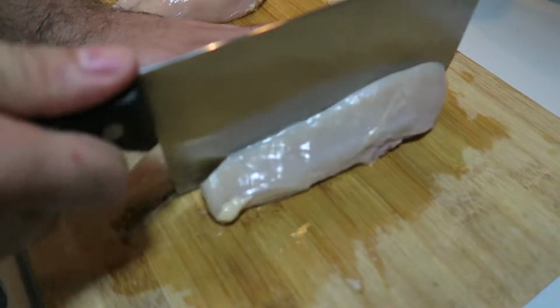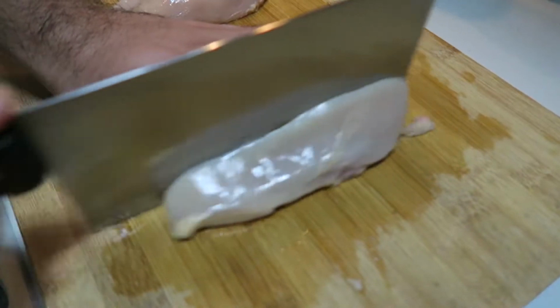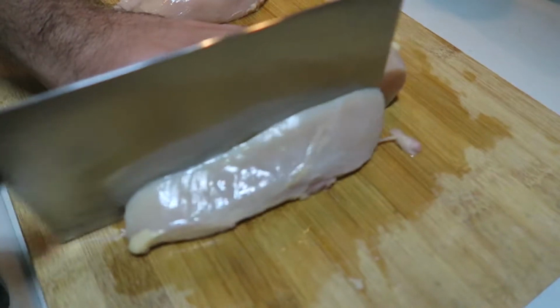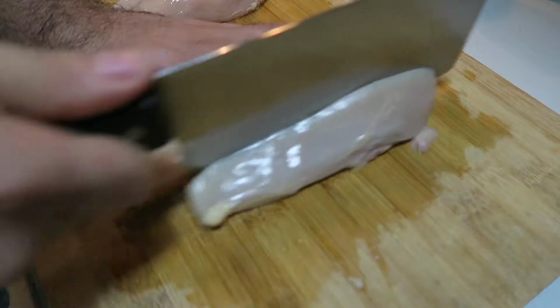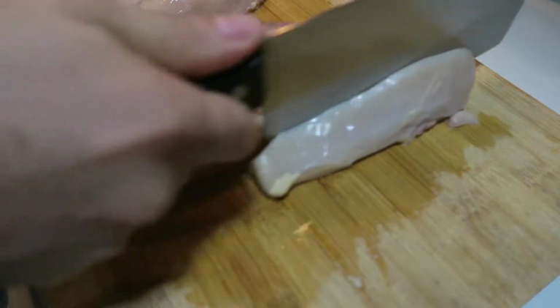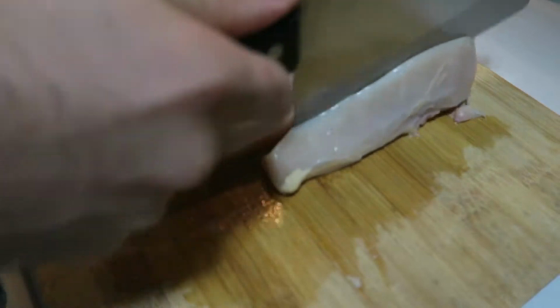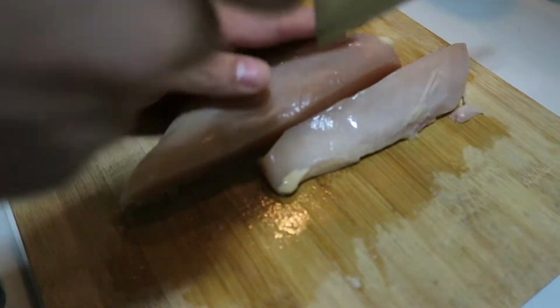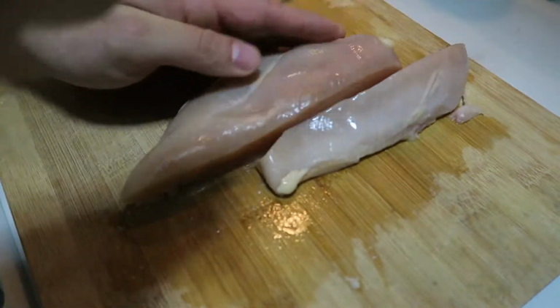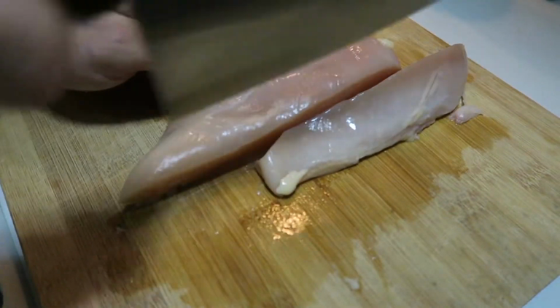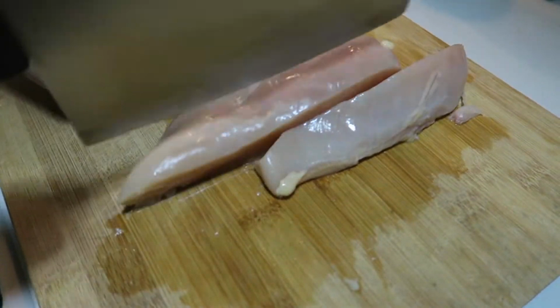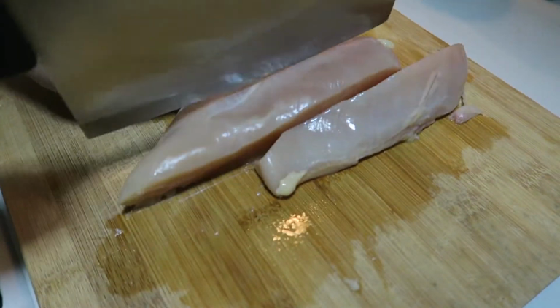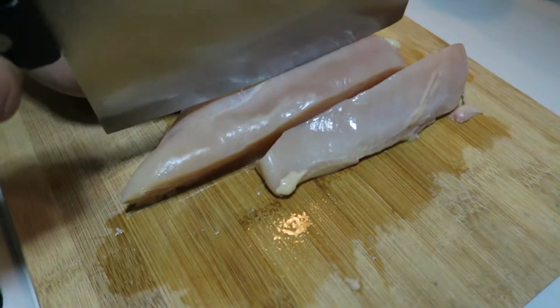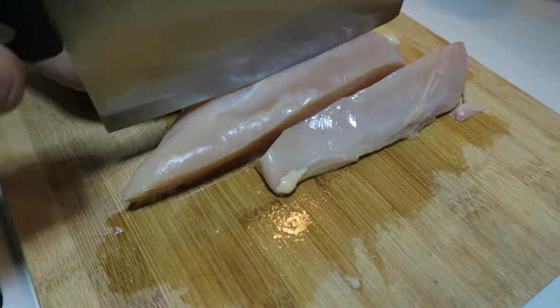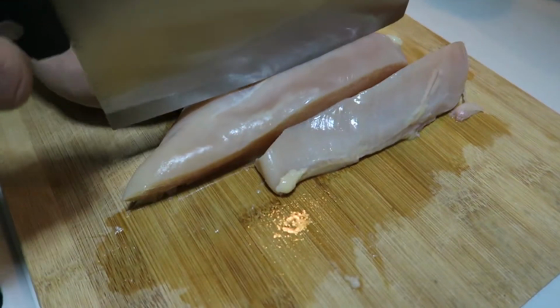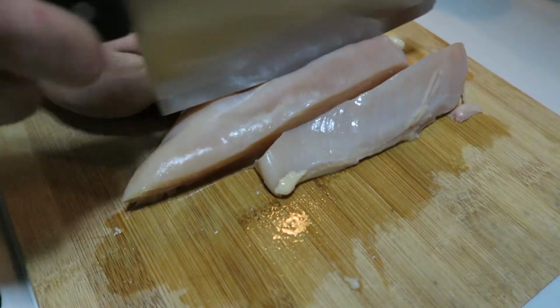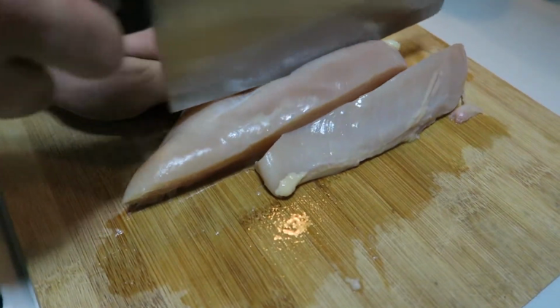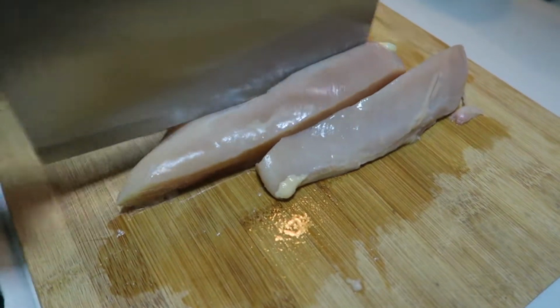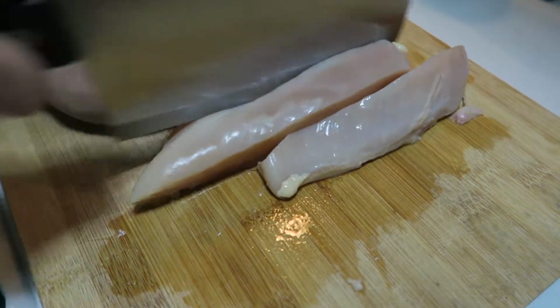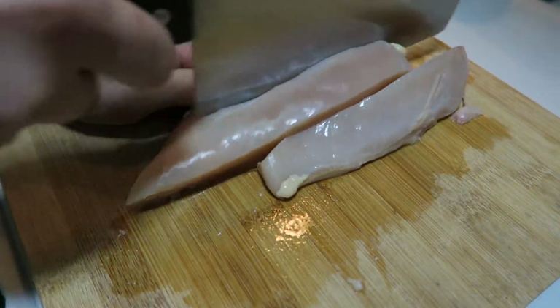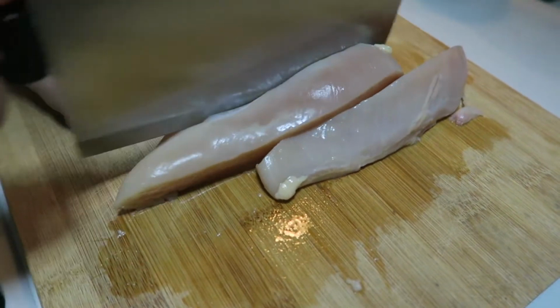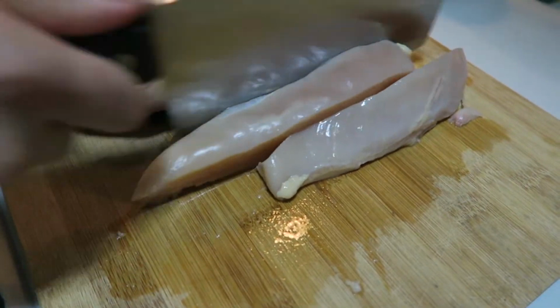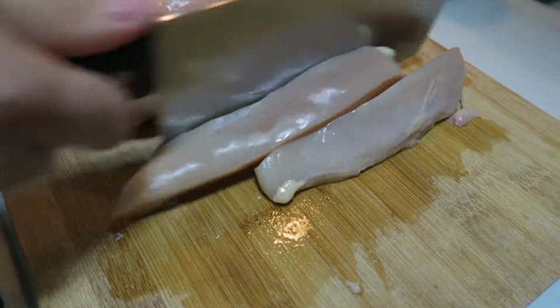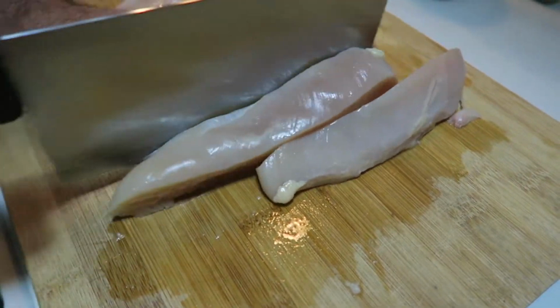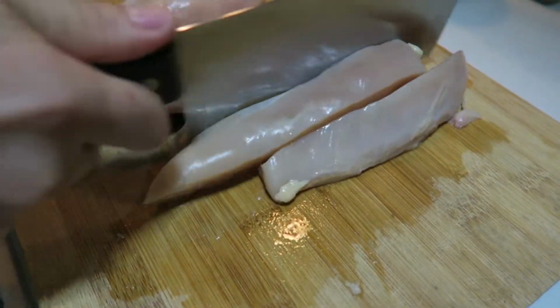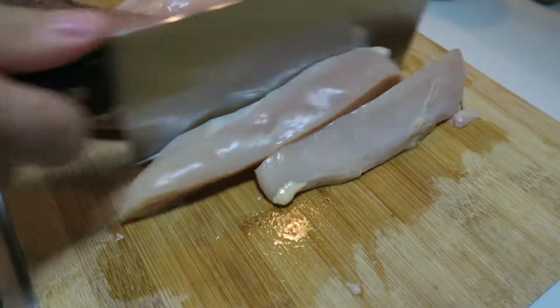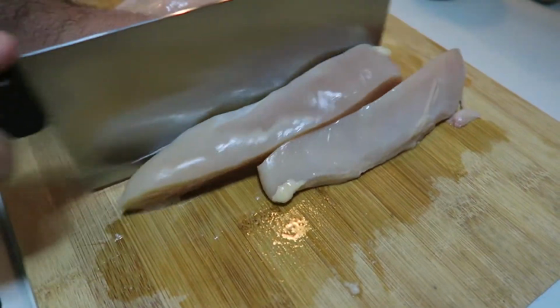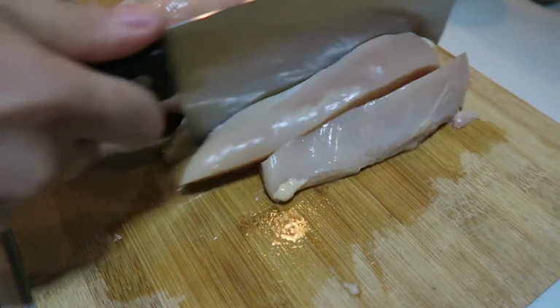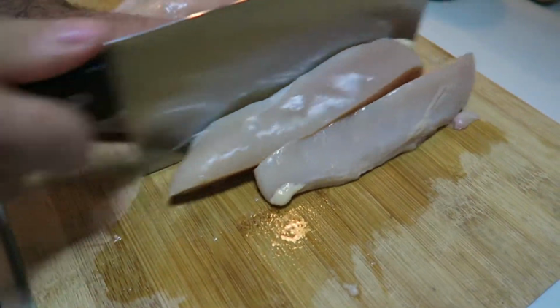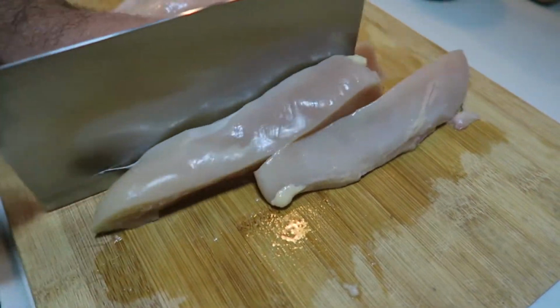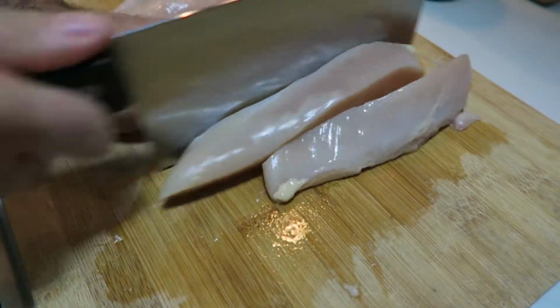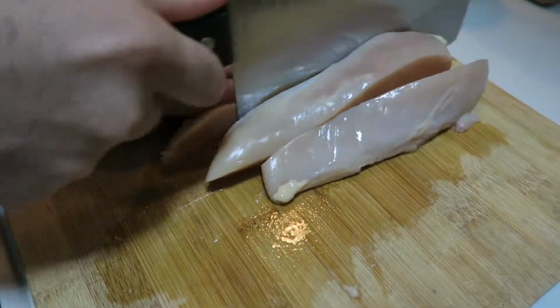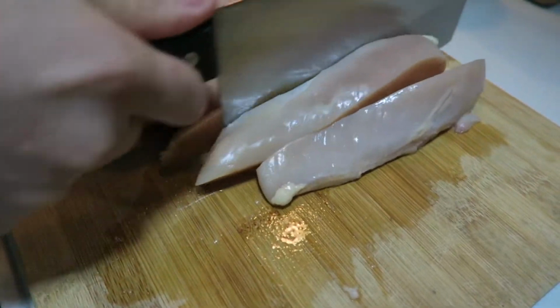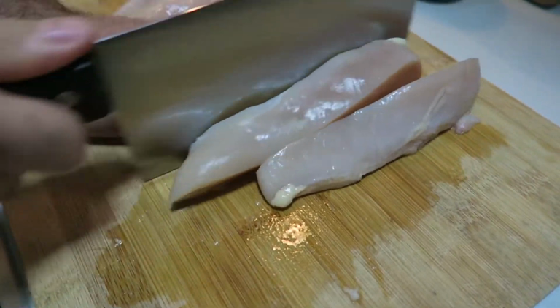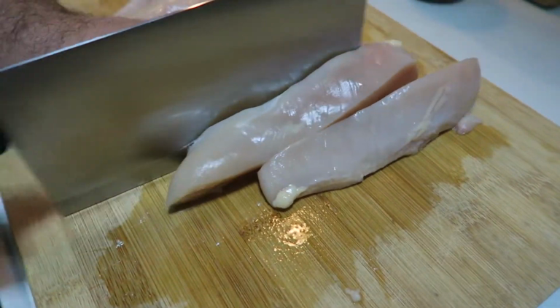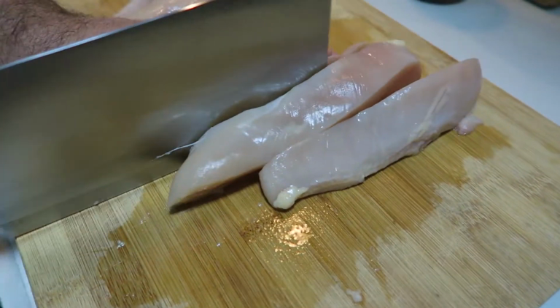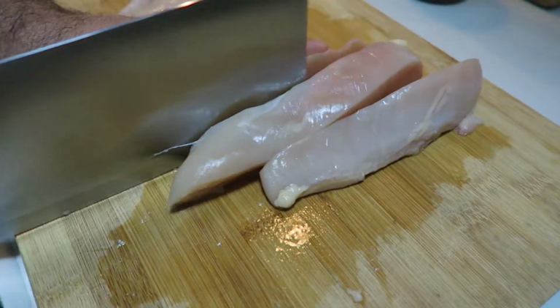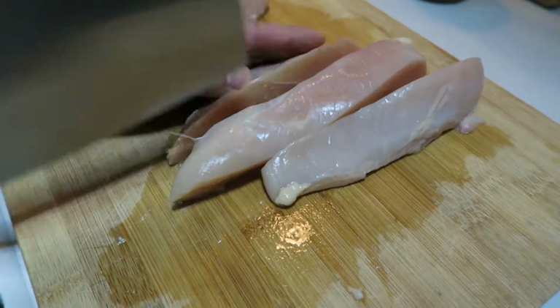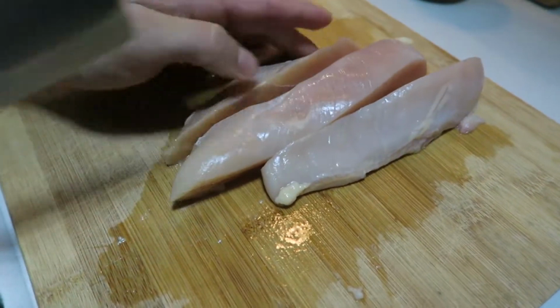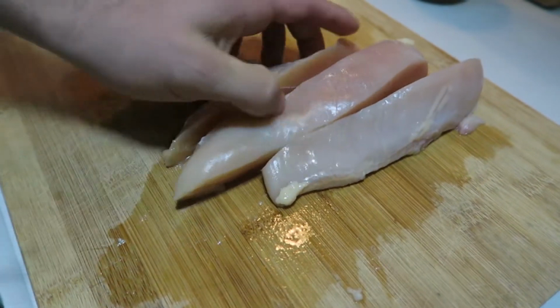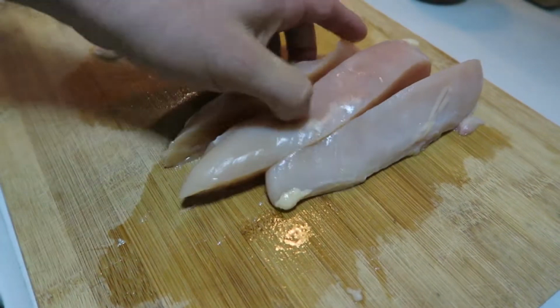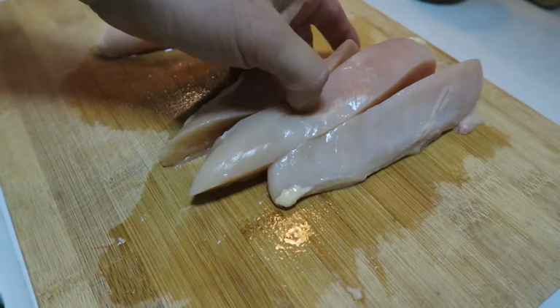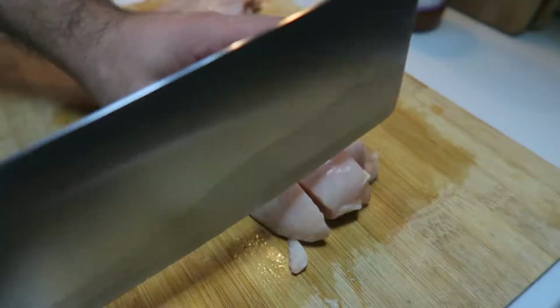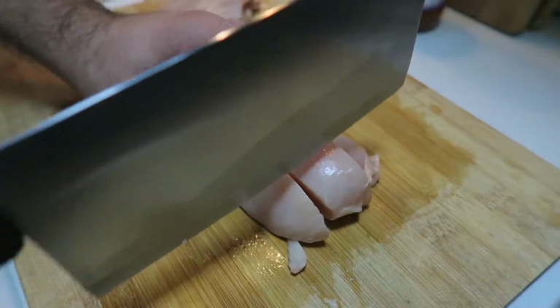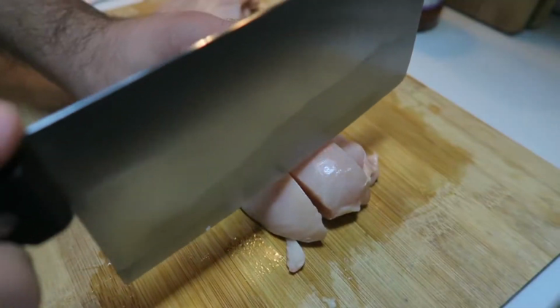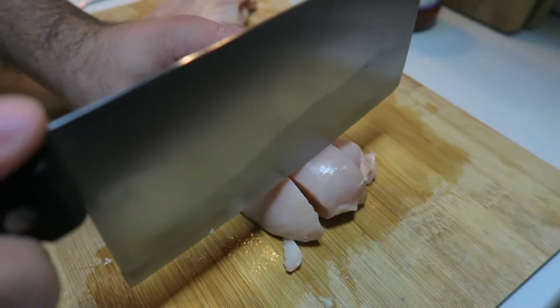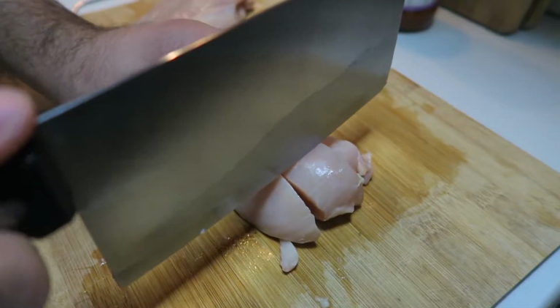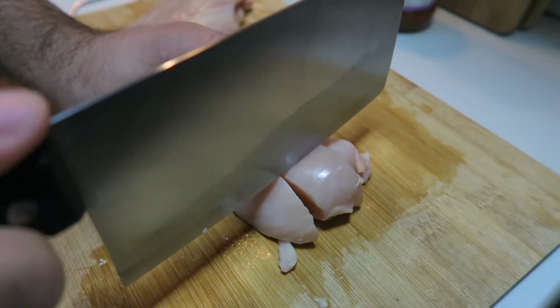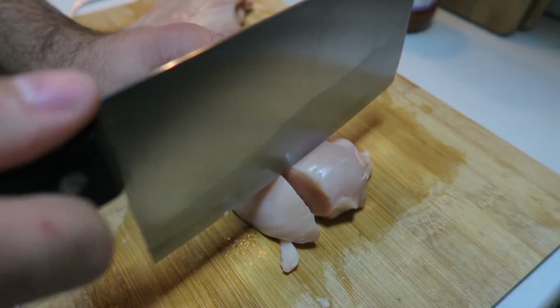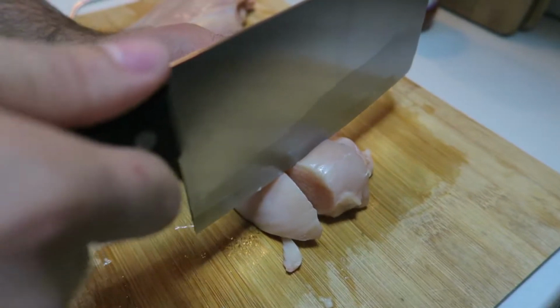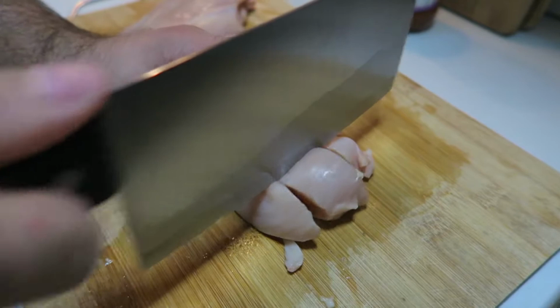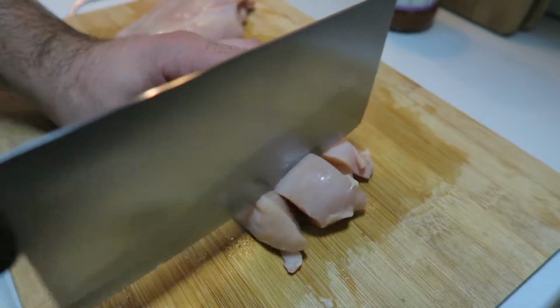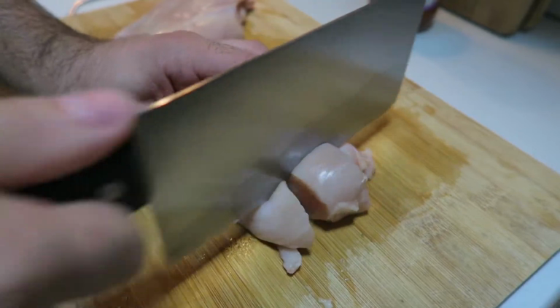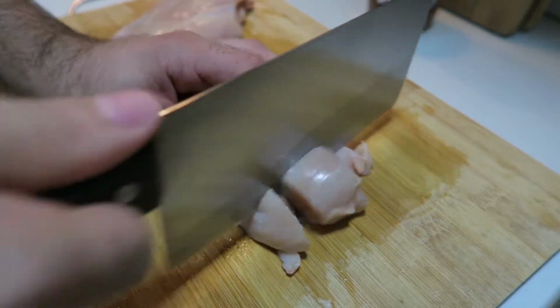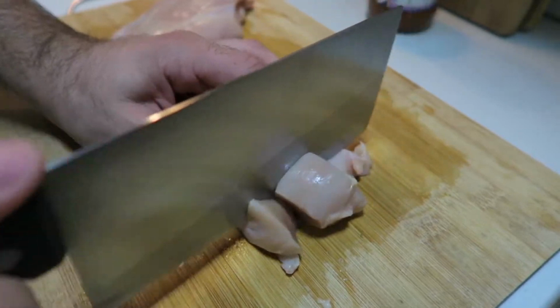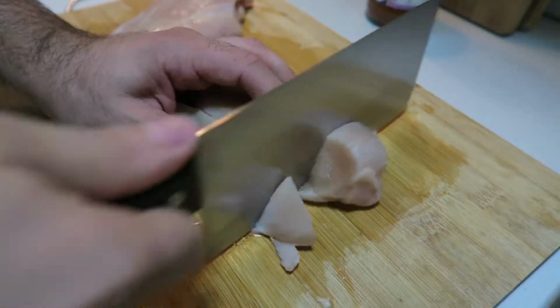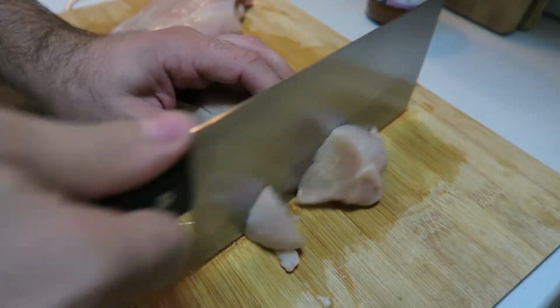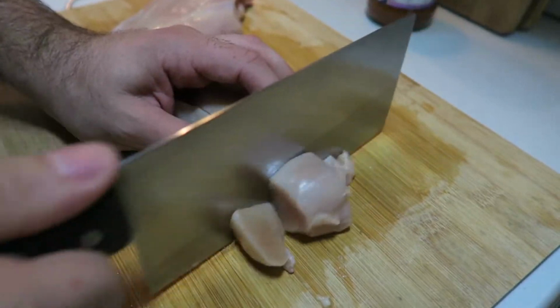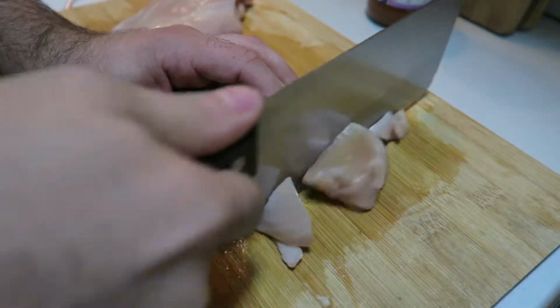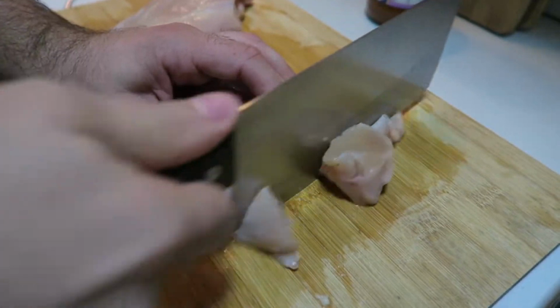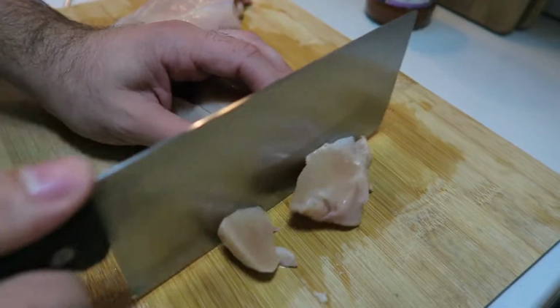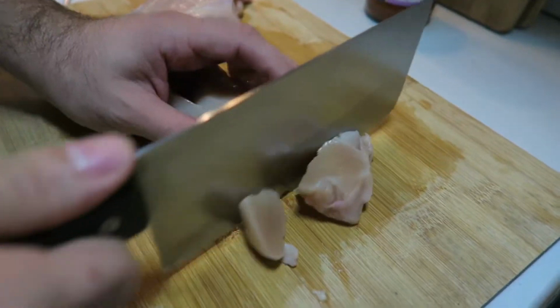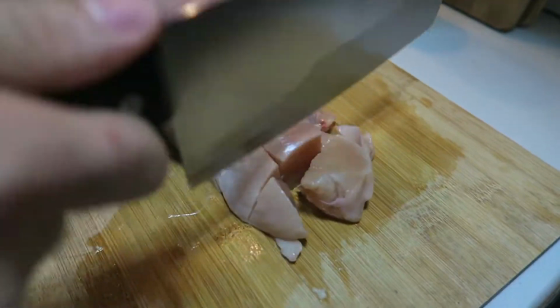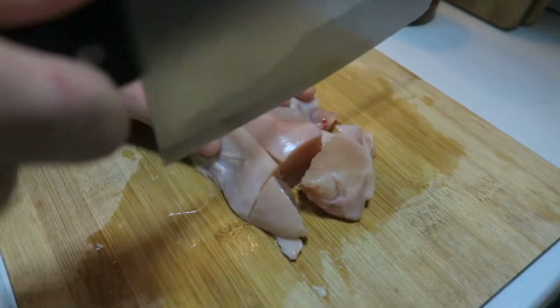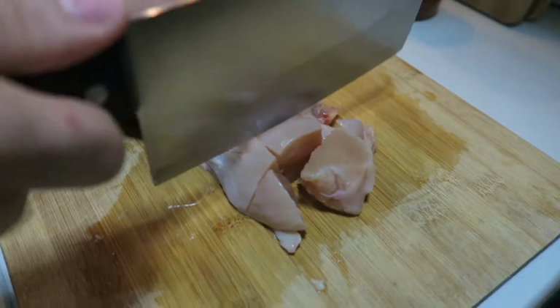First, you're going to slice our chicken breasts into large chunks. You're going to skewer these, so you want the chunks to be pretty large.